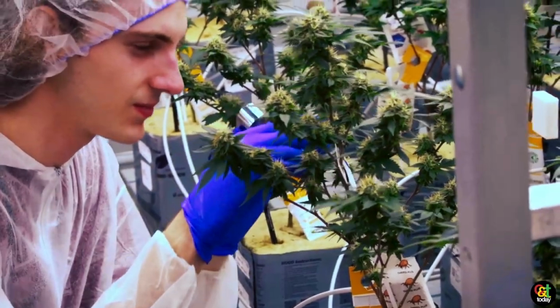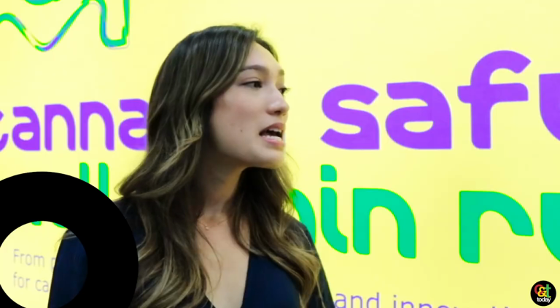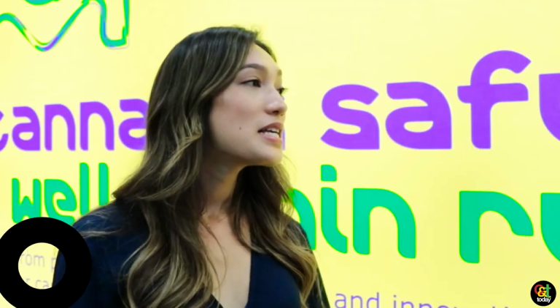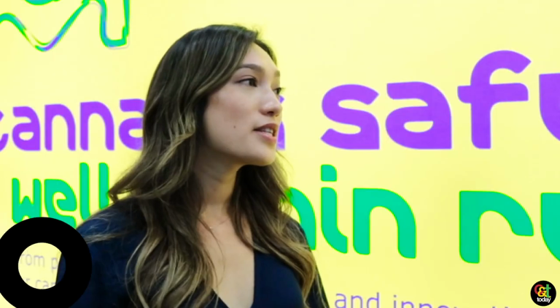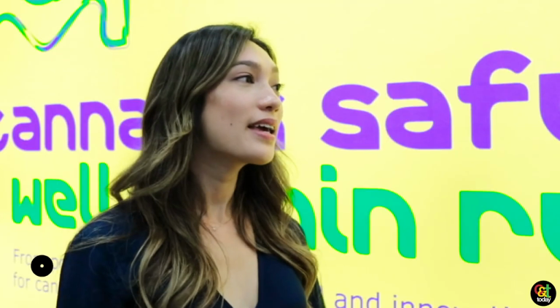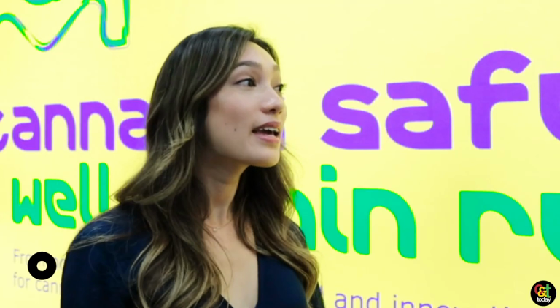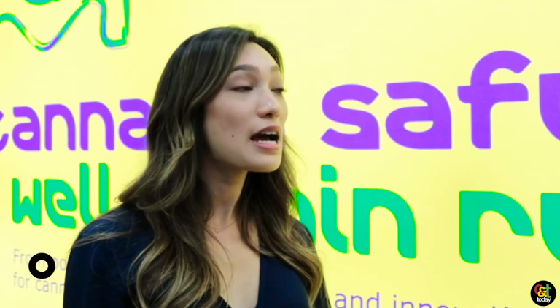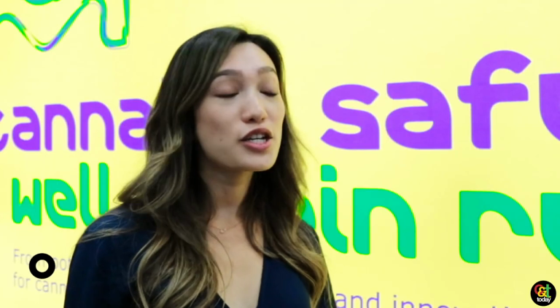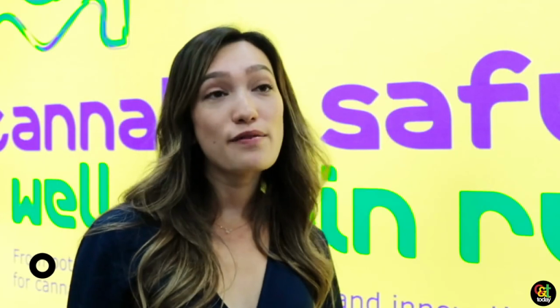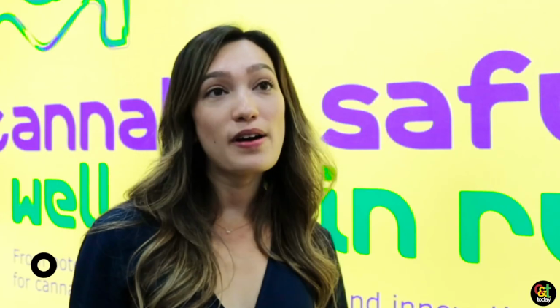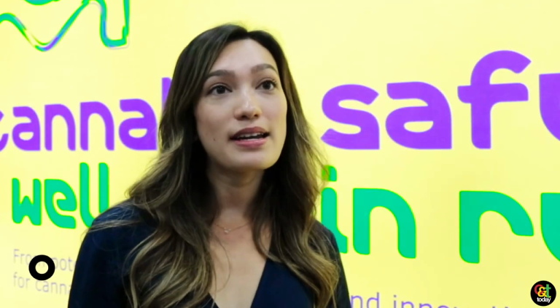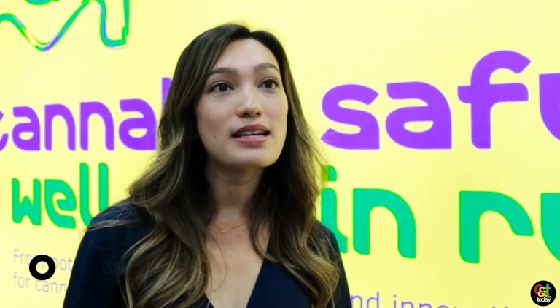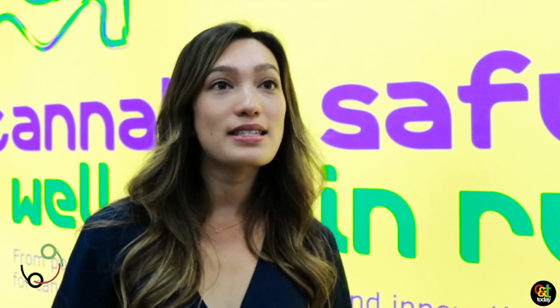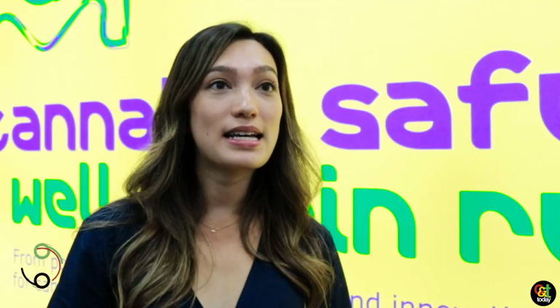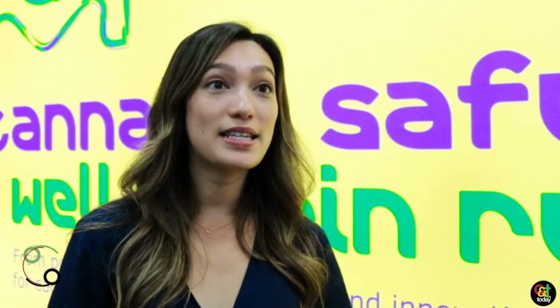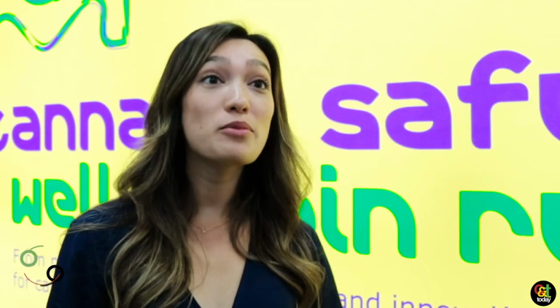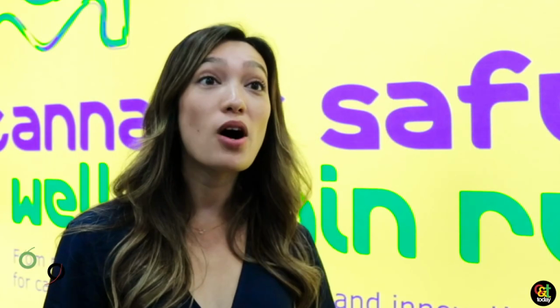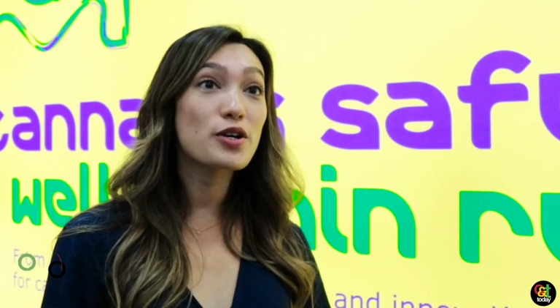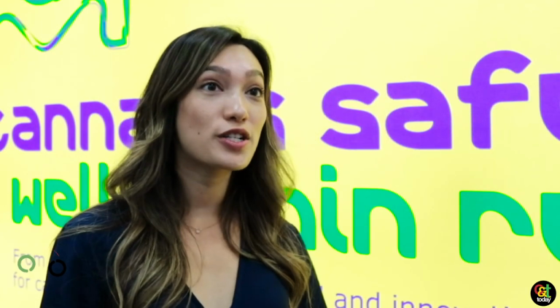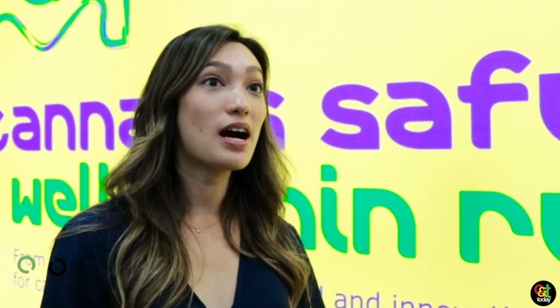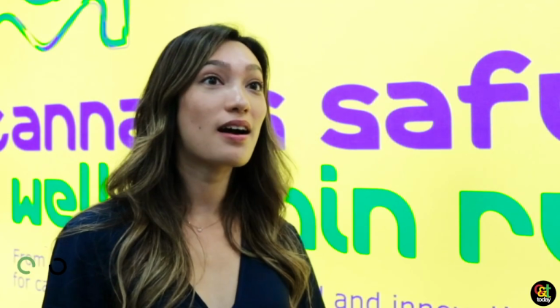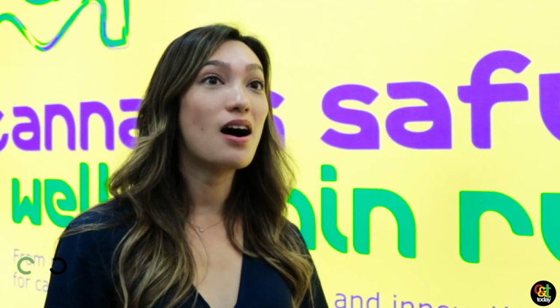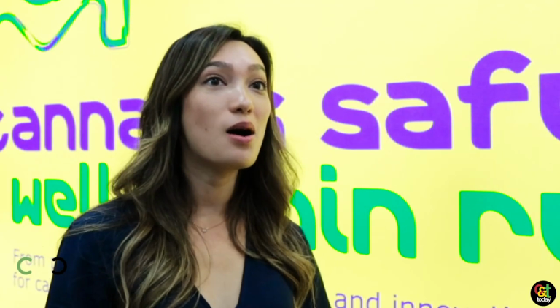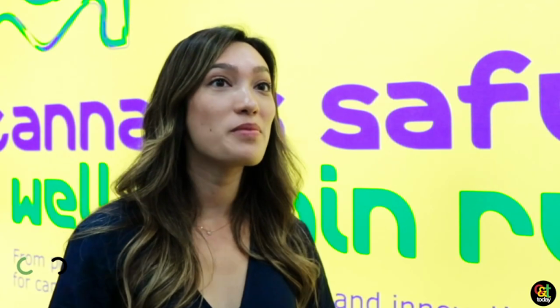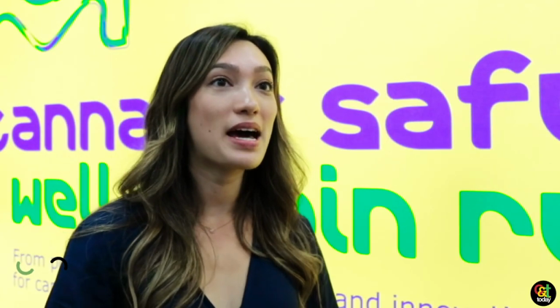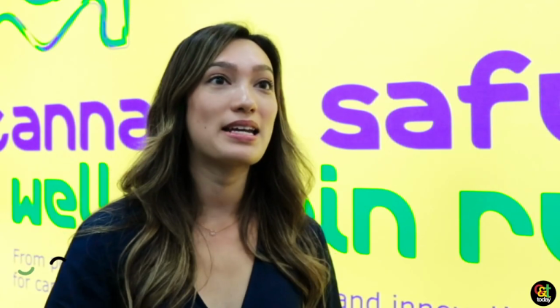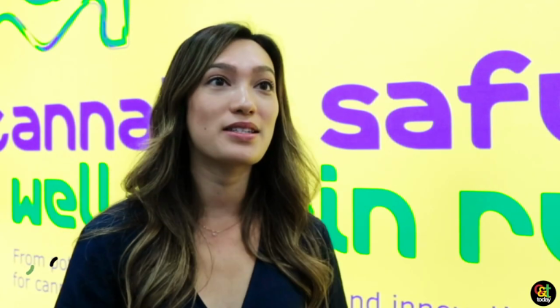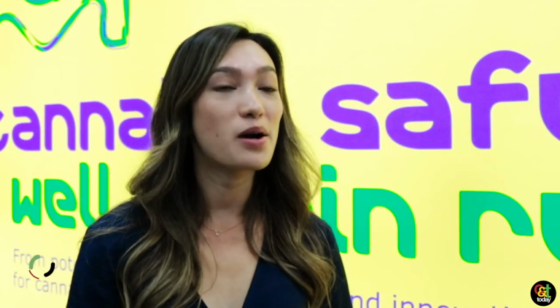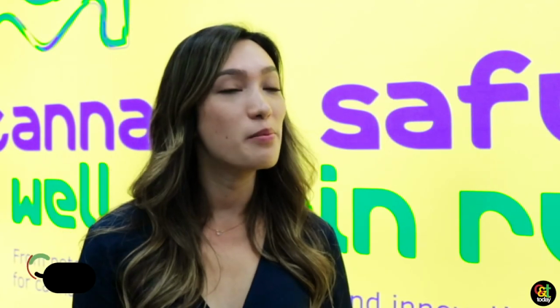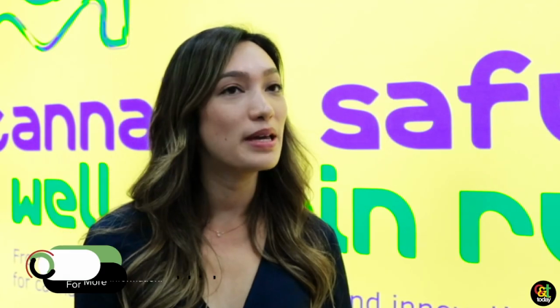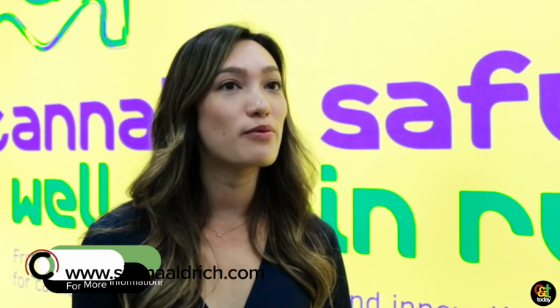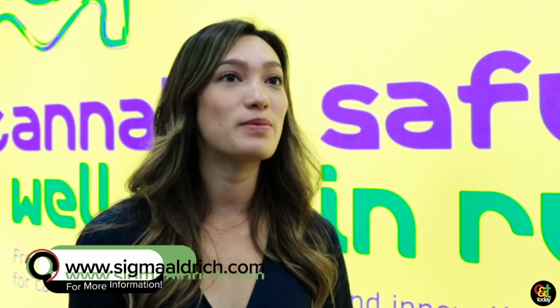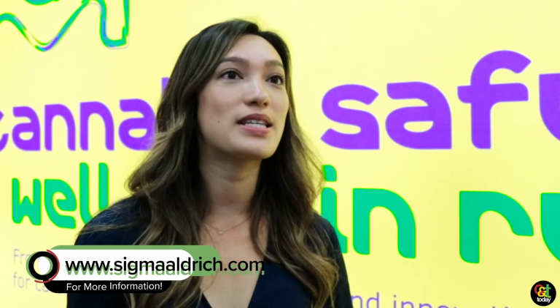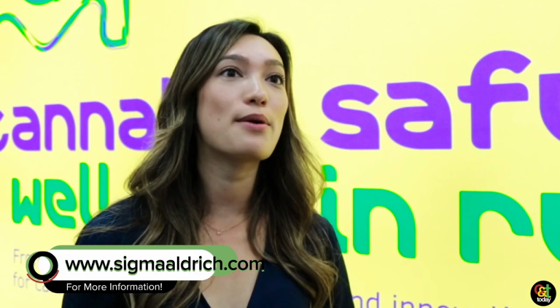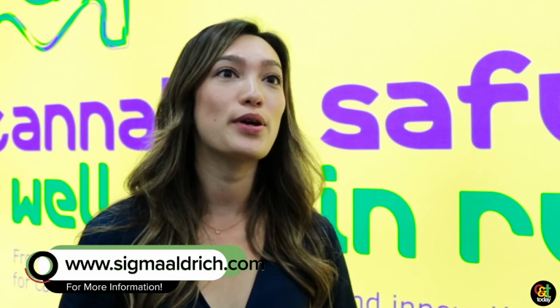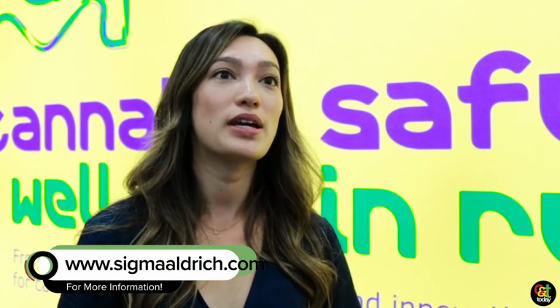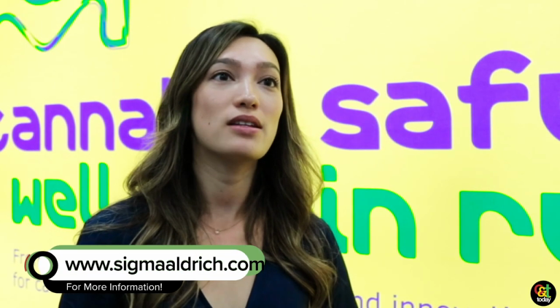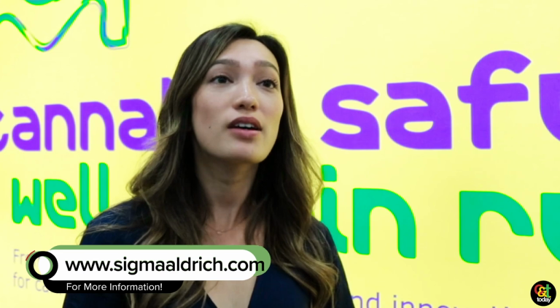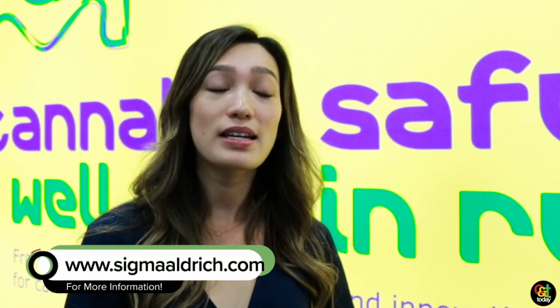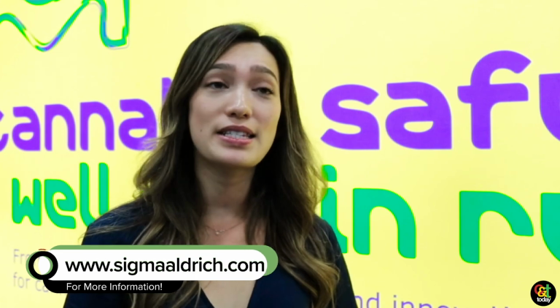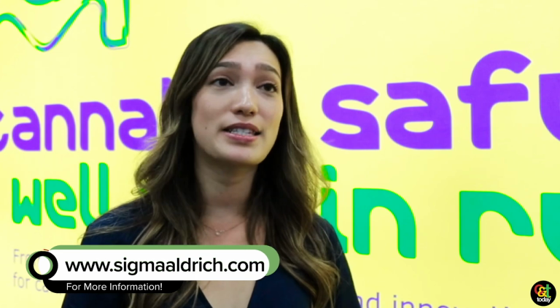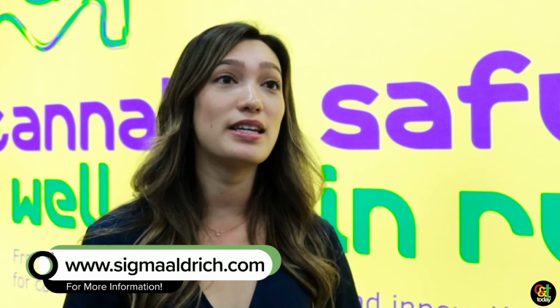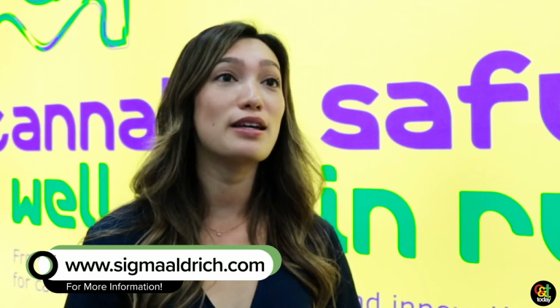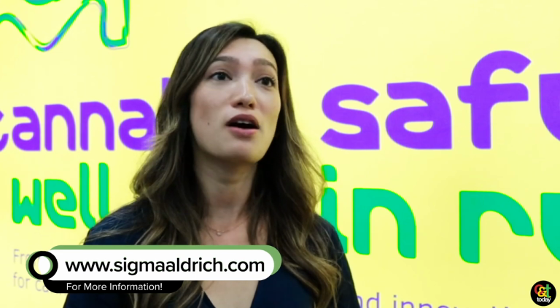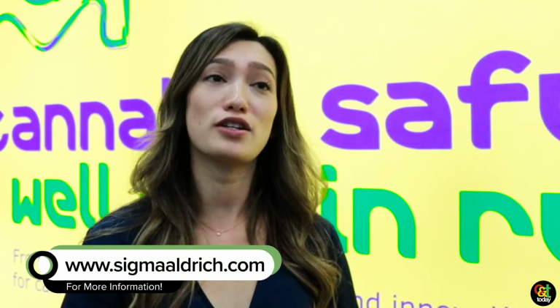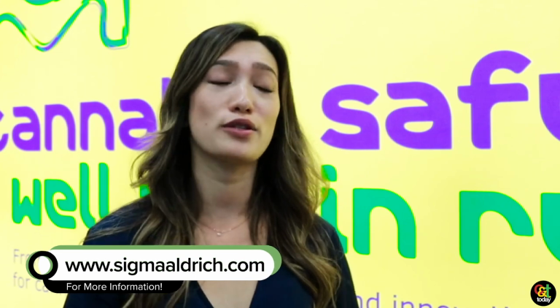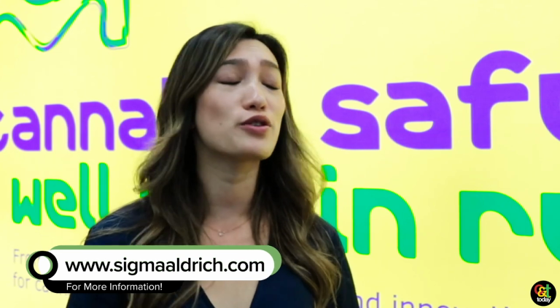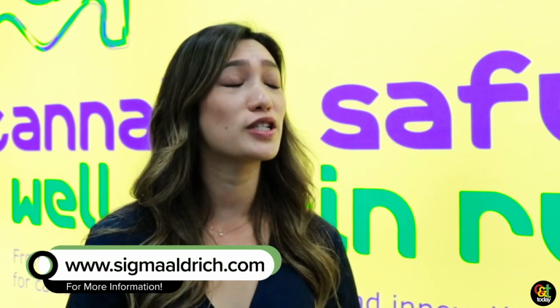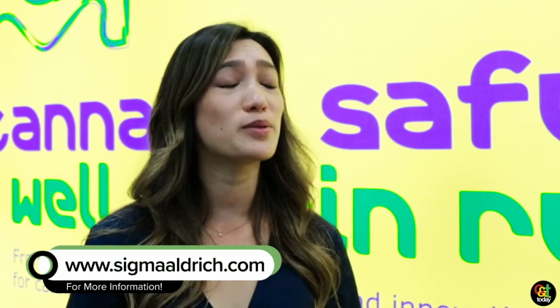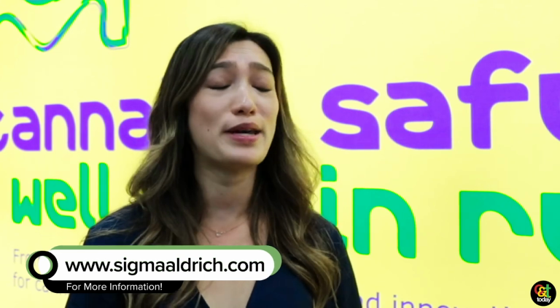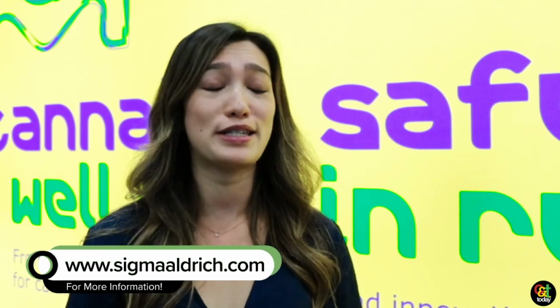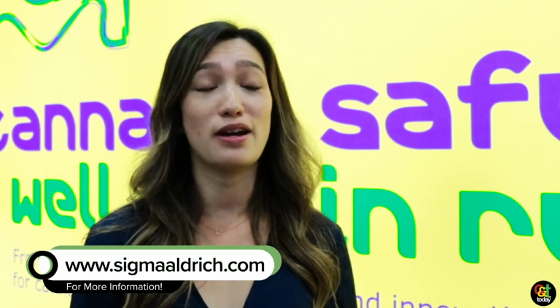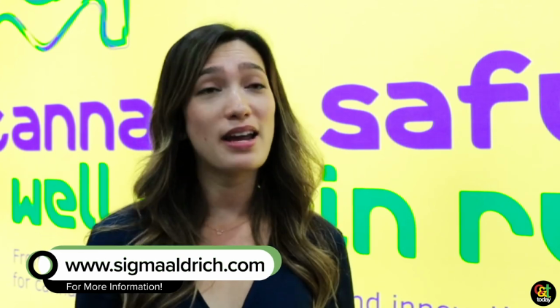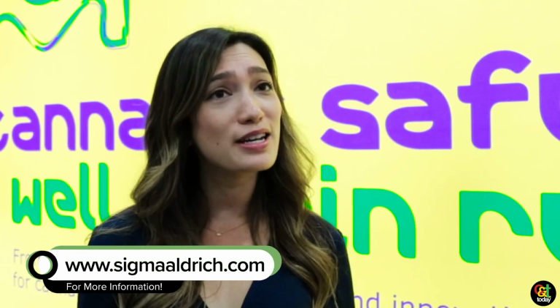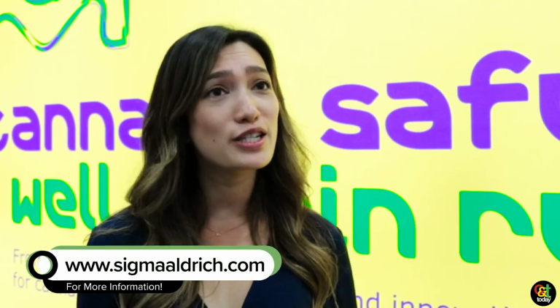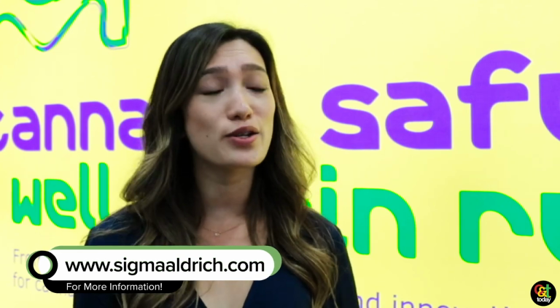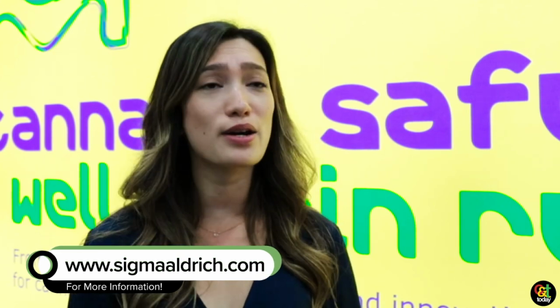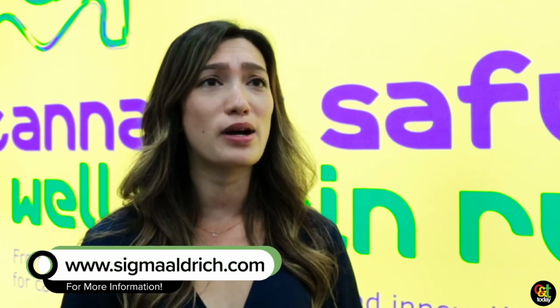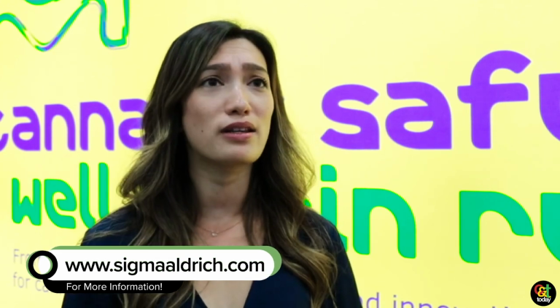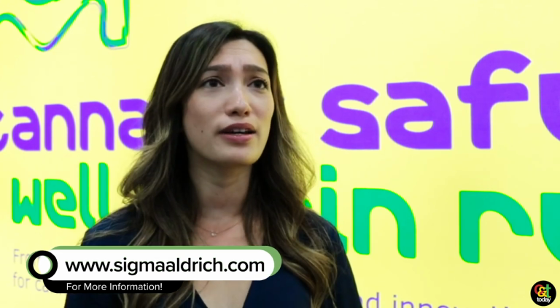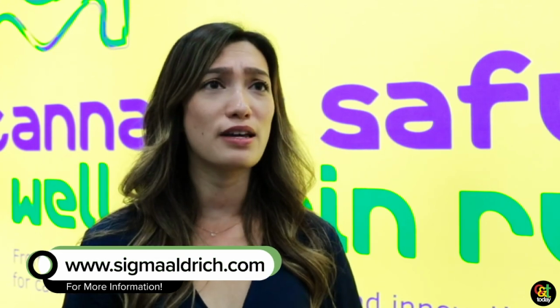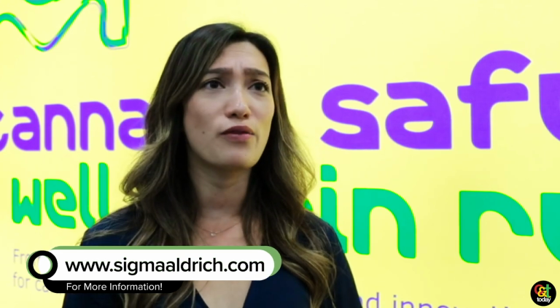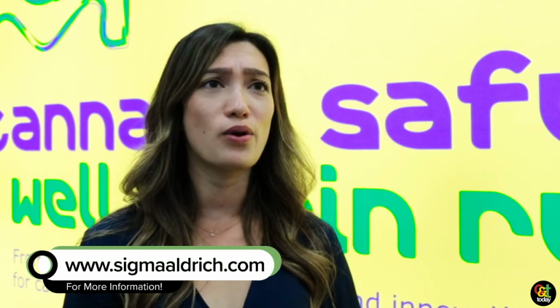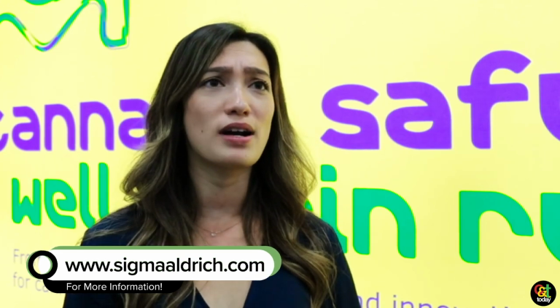They can find us at sigmaaldrich.com — that is our main website where you can look and see our solutions based on industry or what you're looking for.